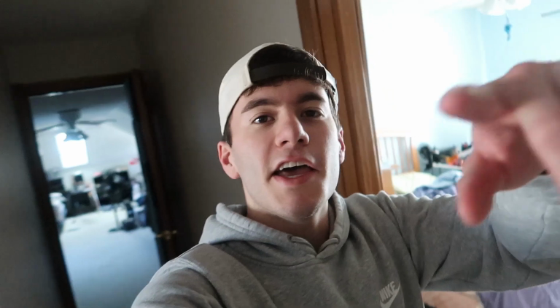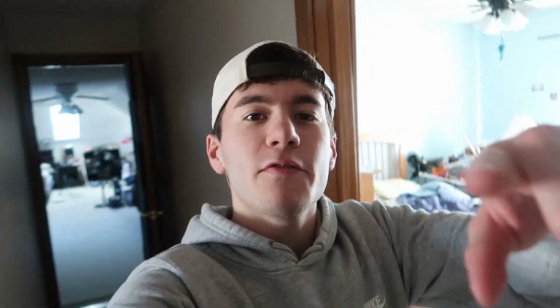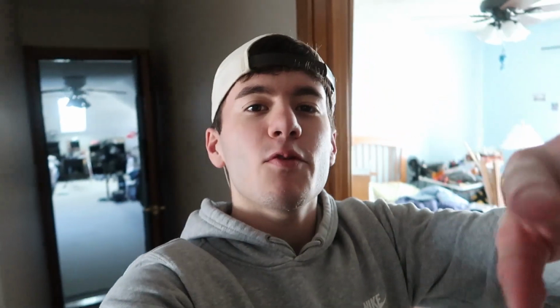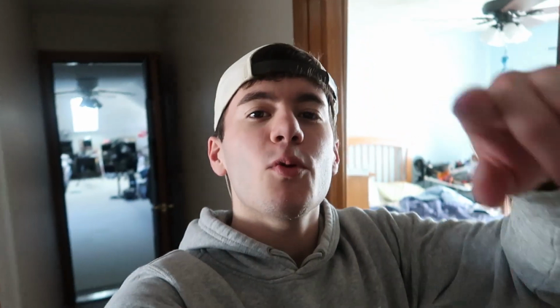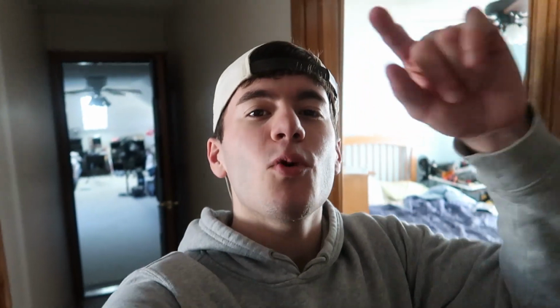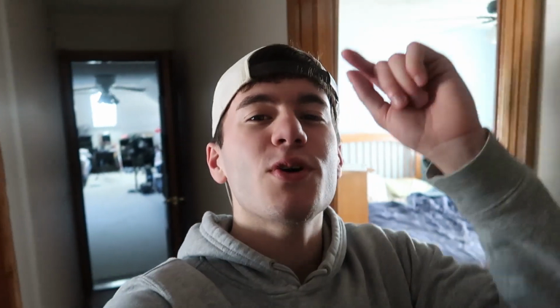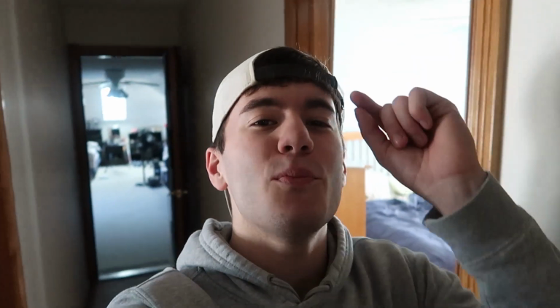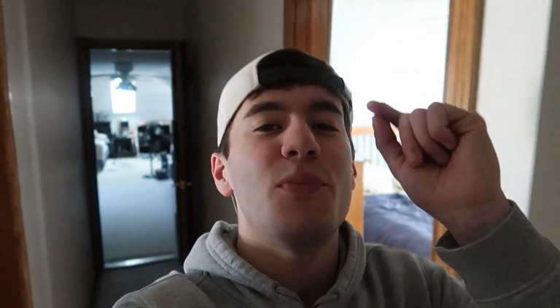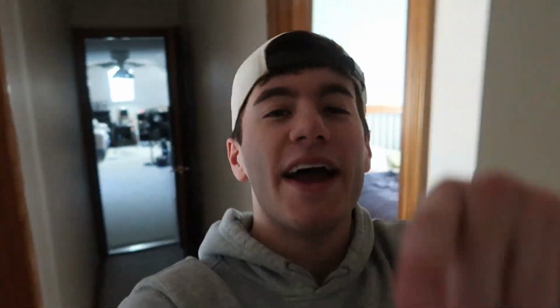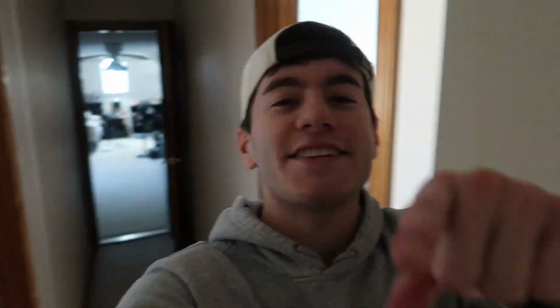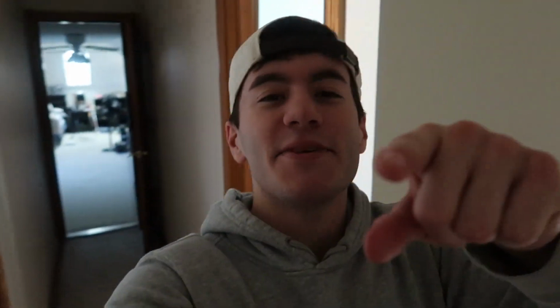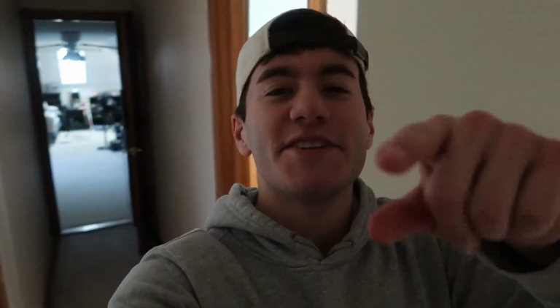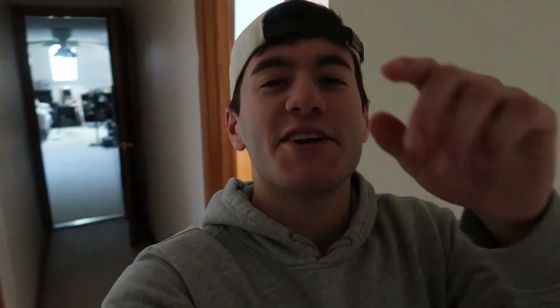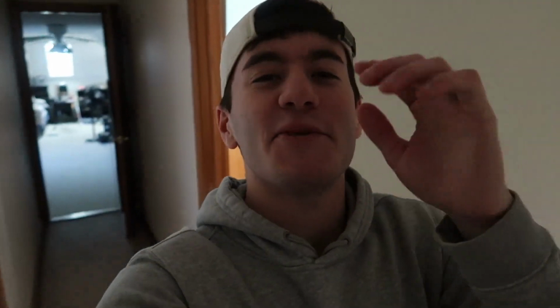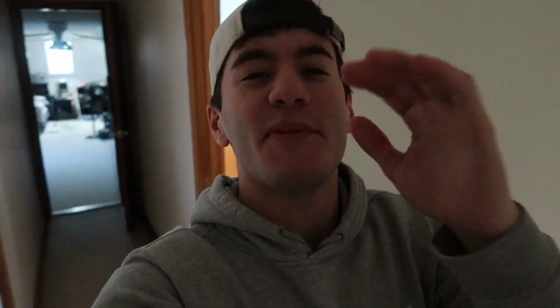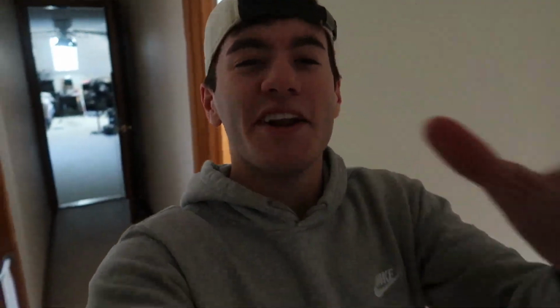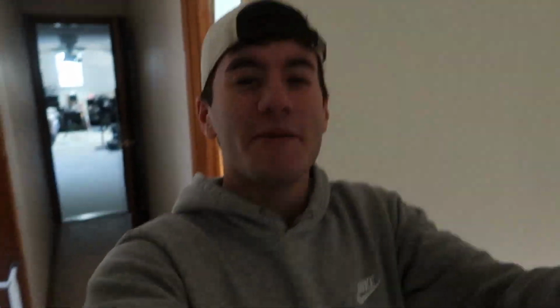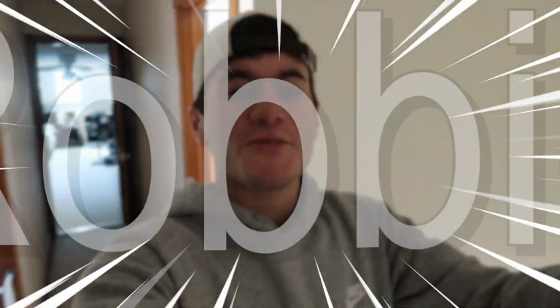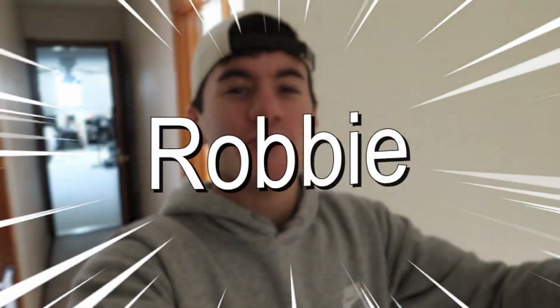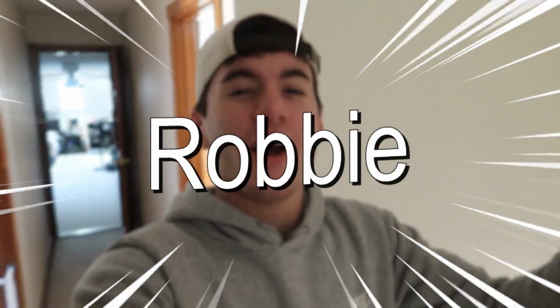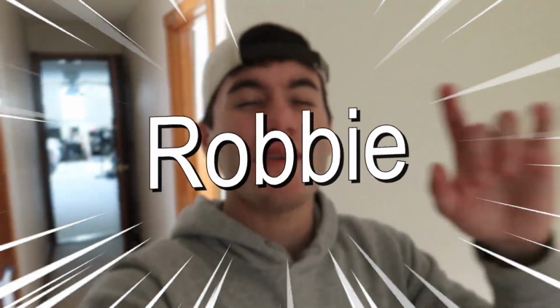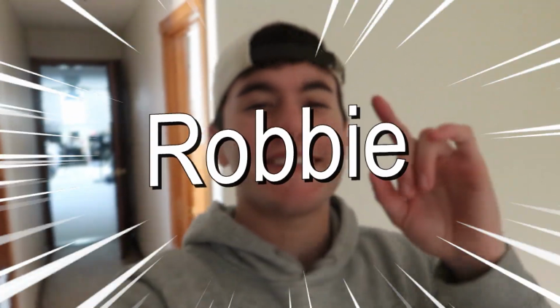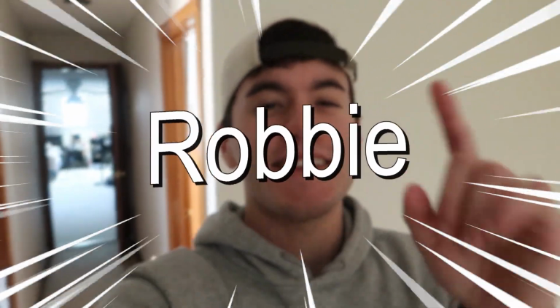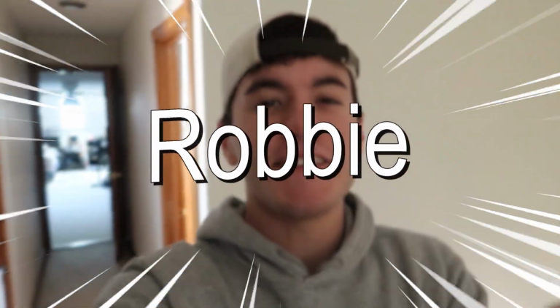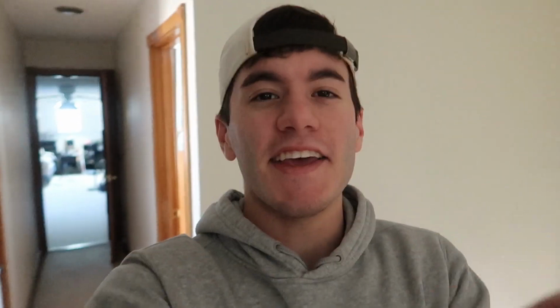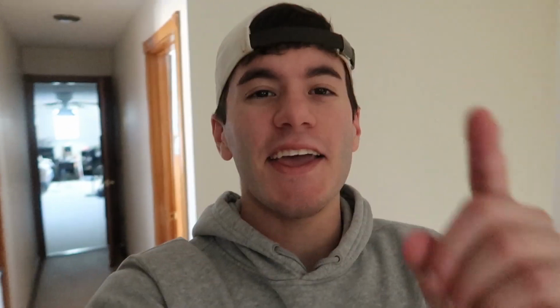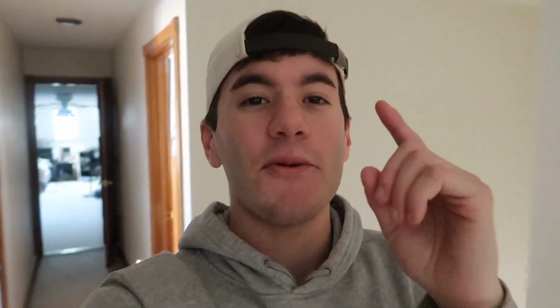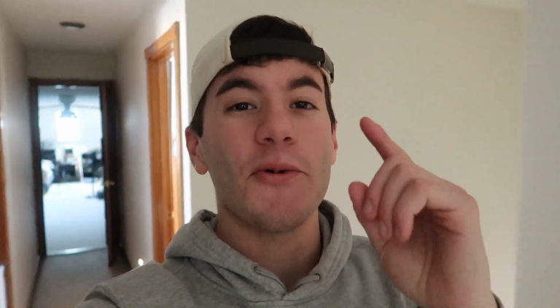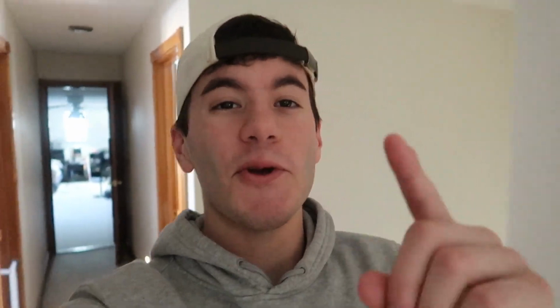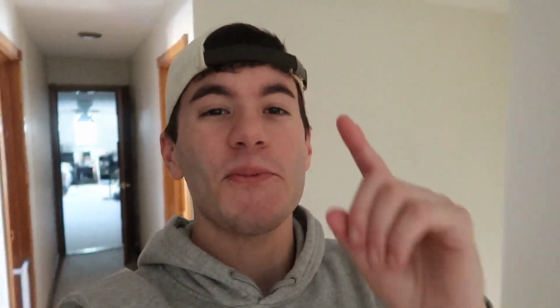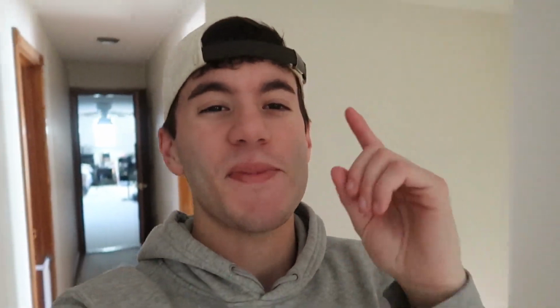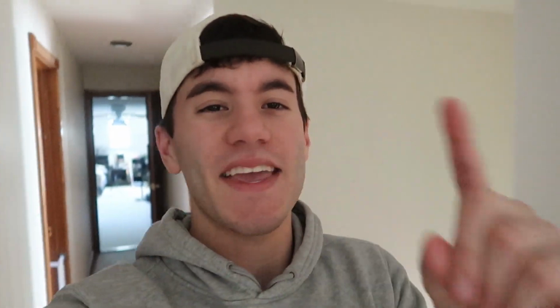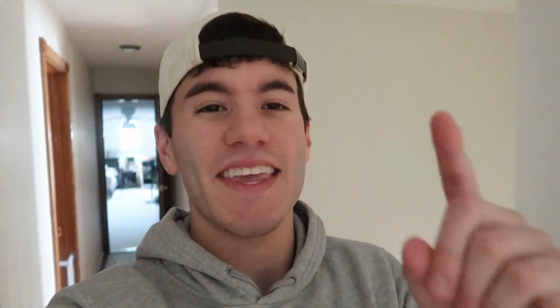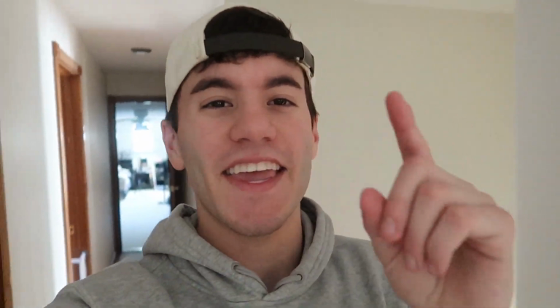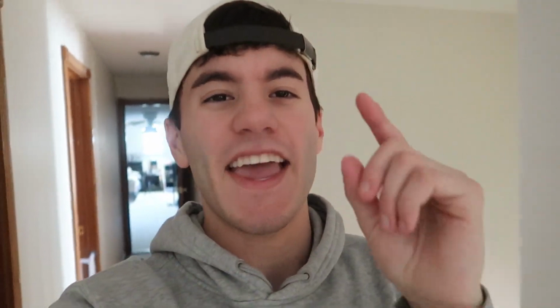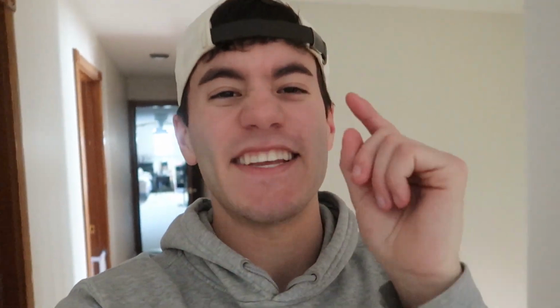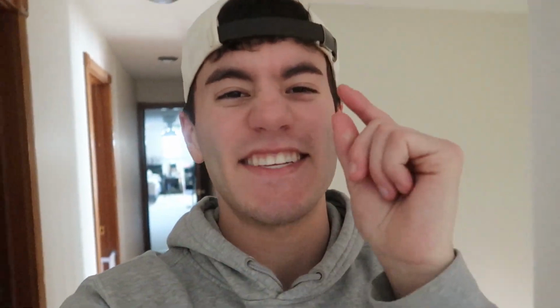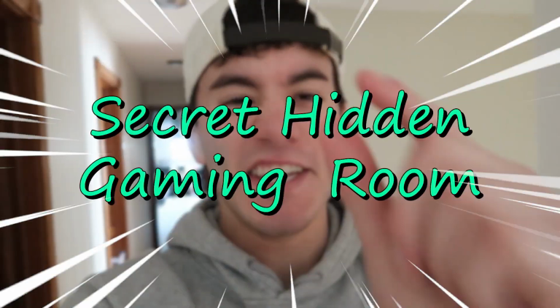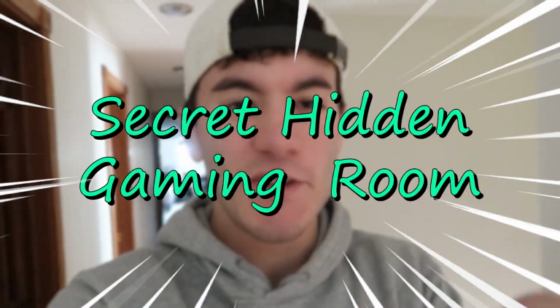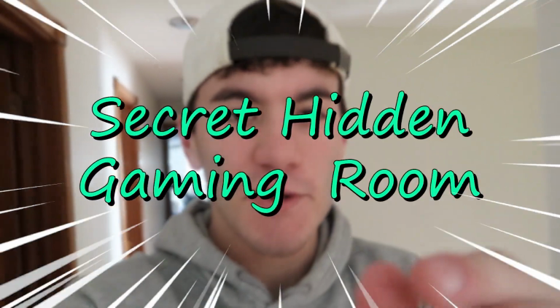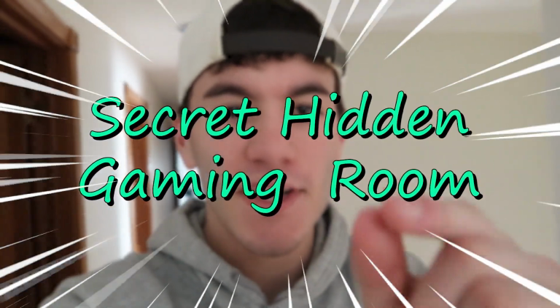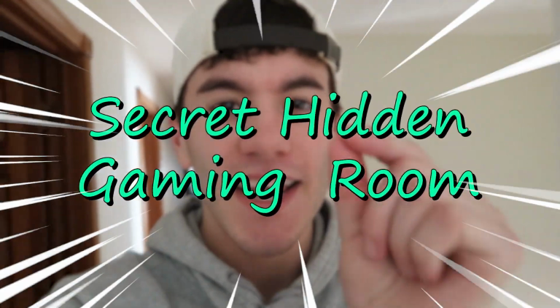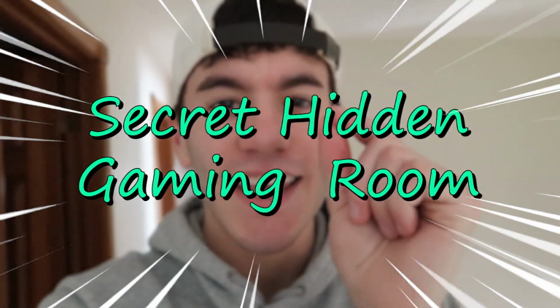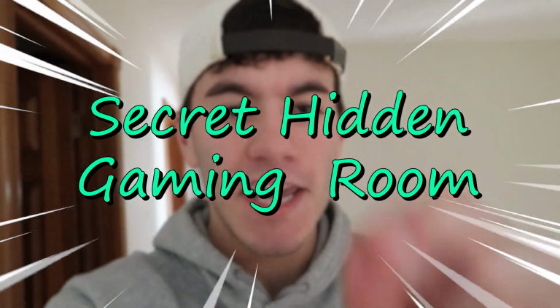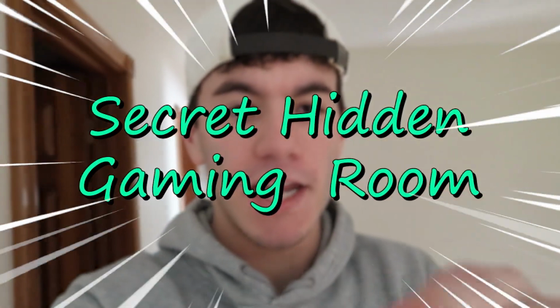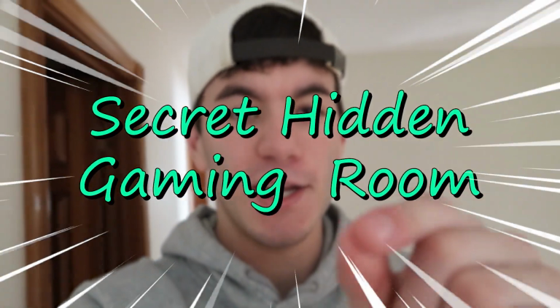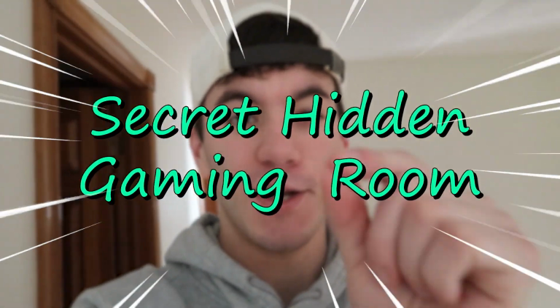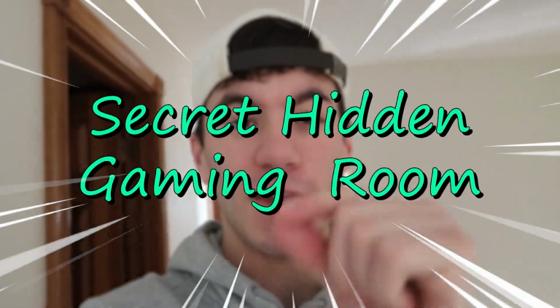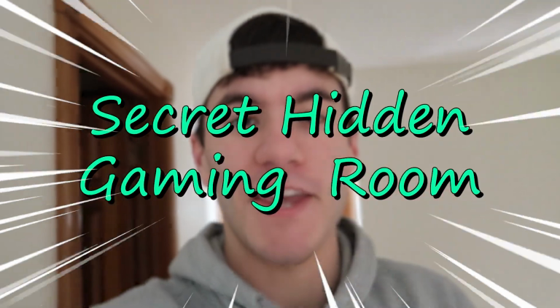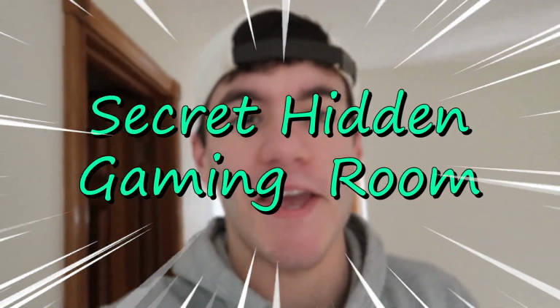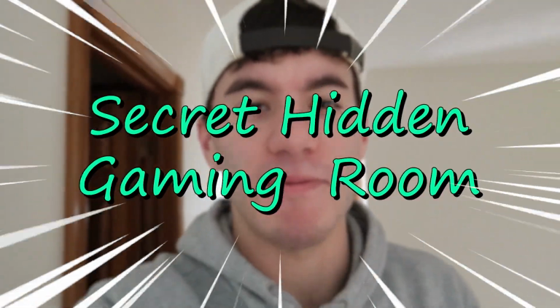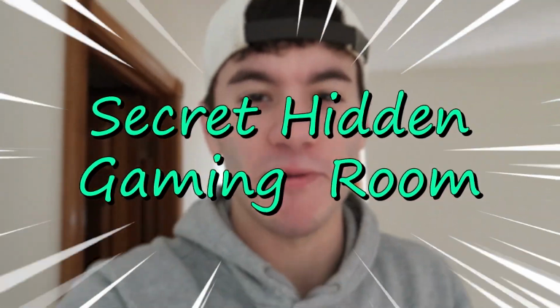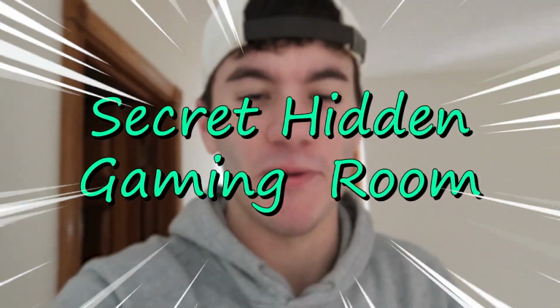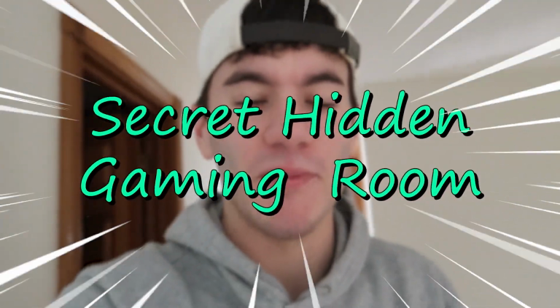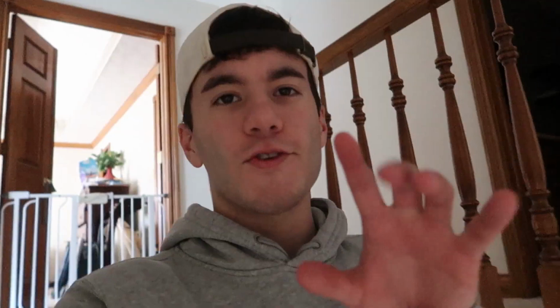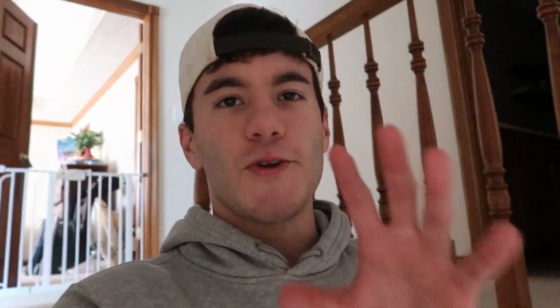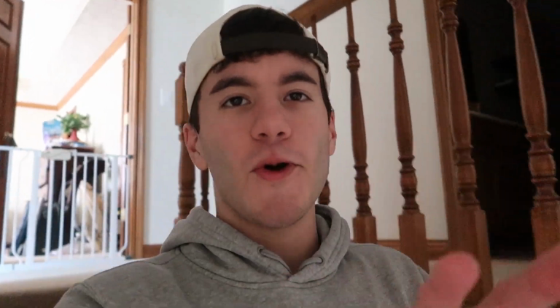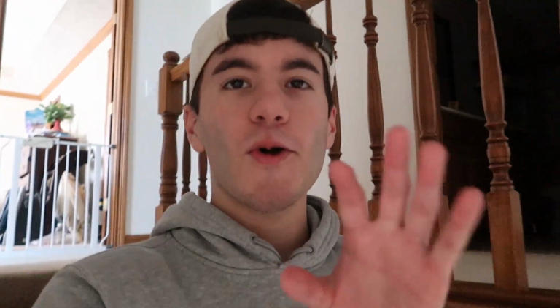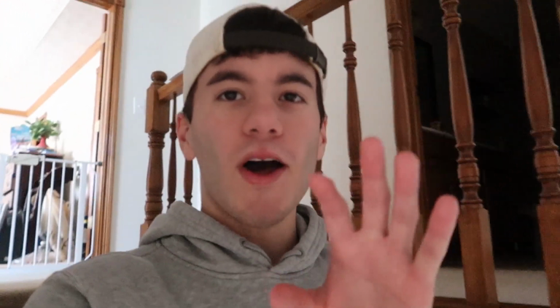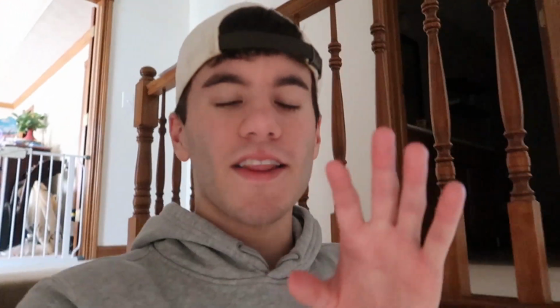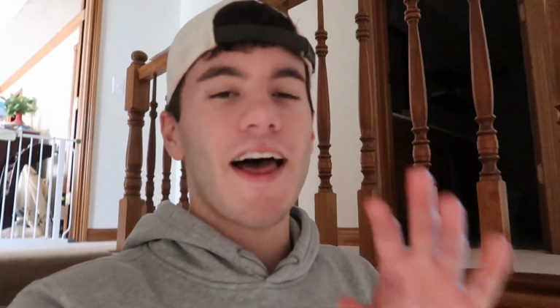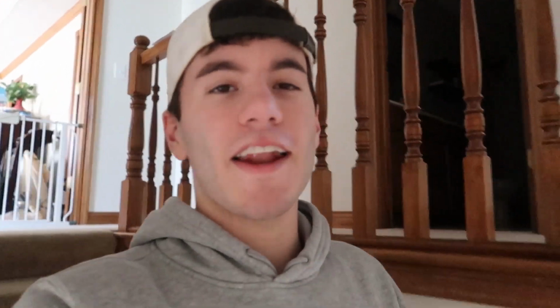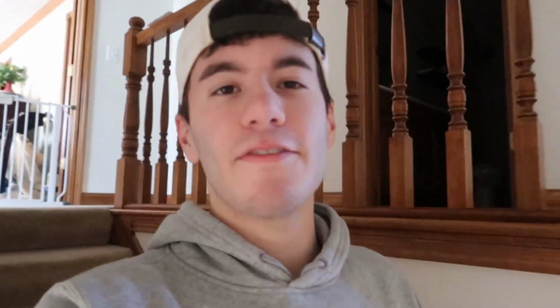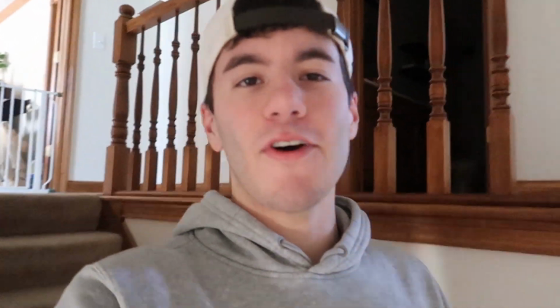Hey everyone, welcome back to my channel. My name is Robbie and today we are making a secret hidden gaming room.